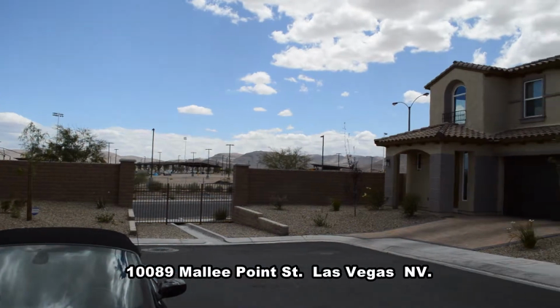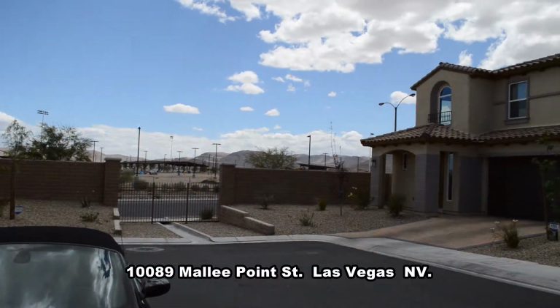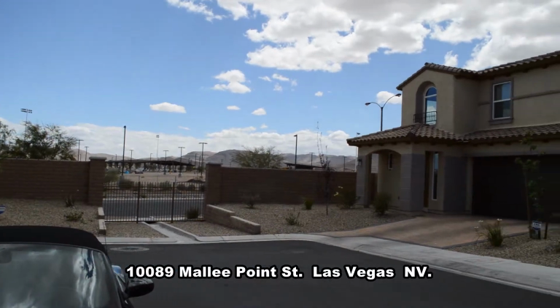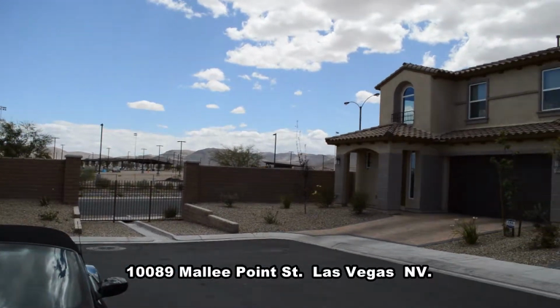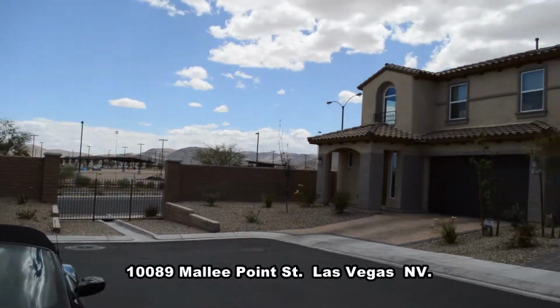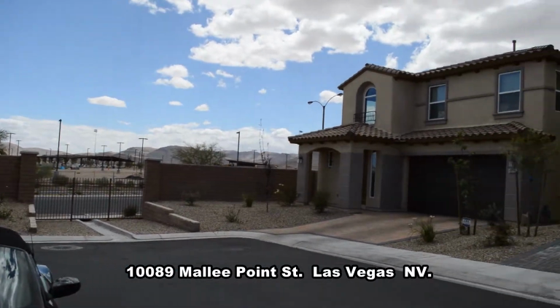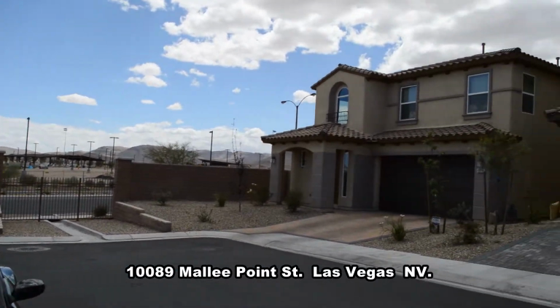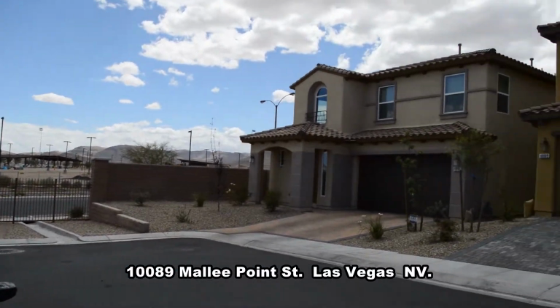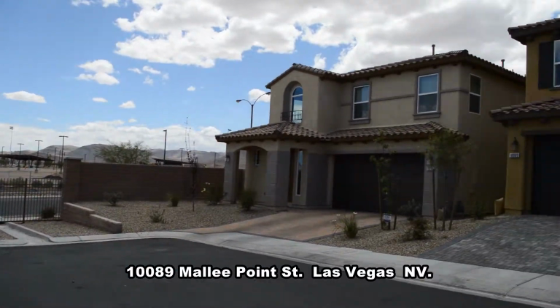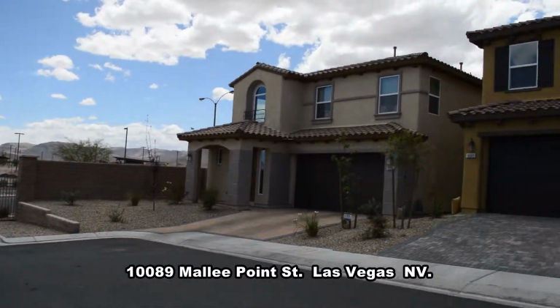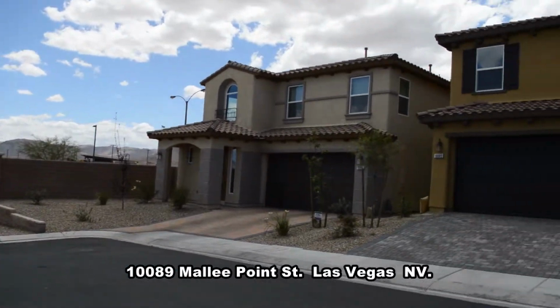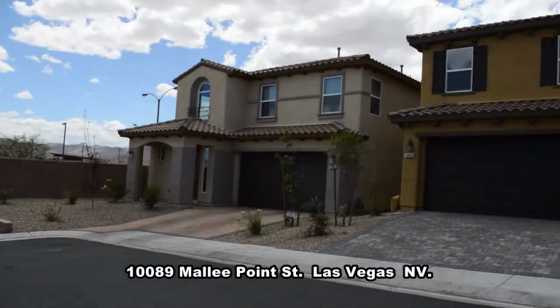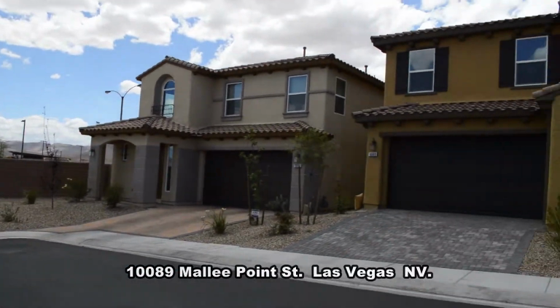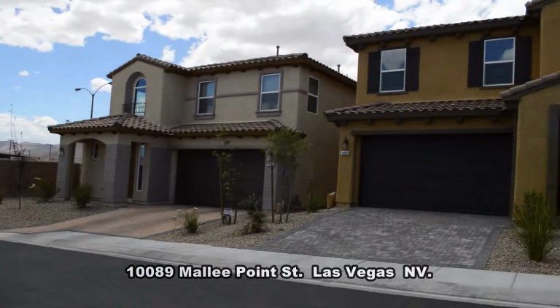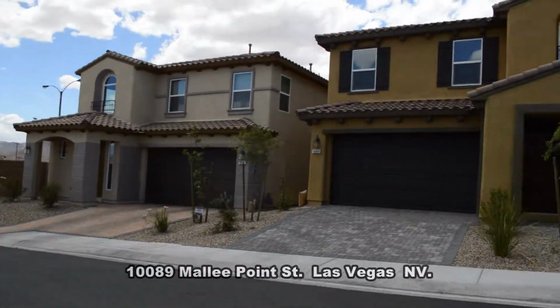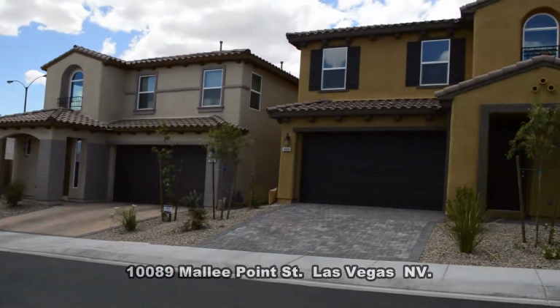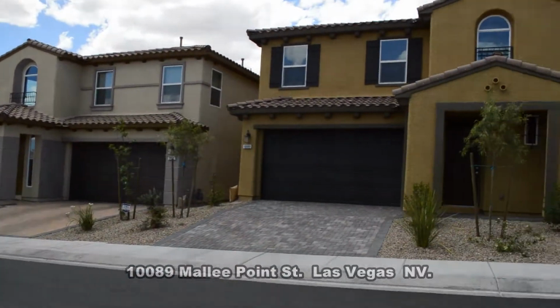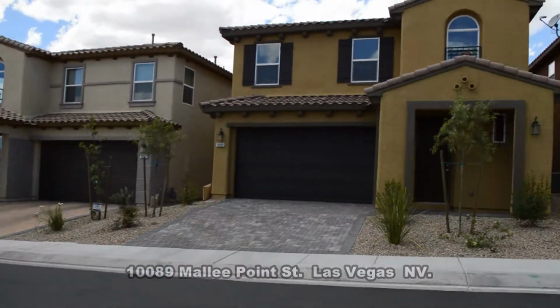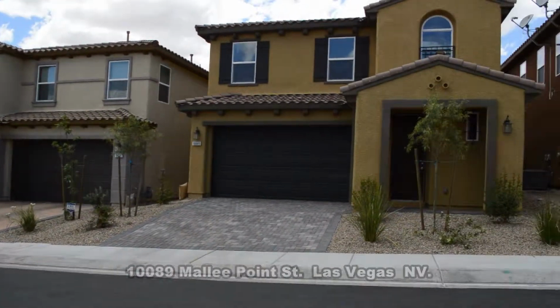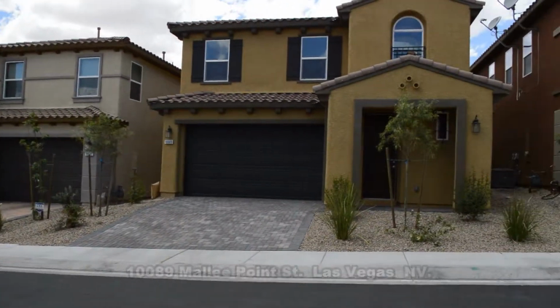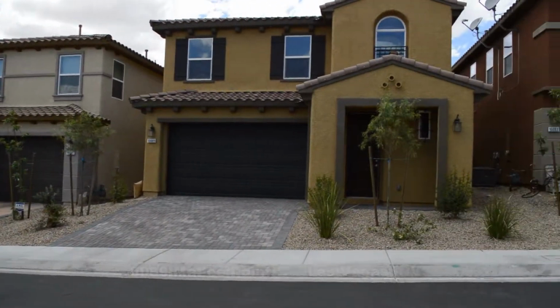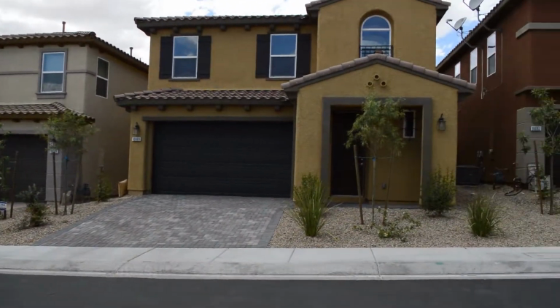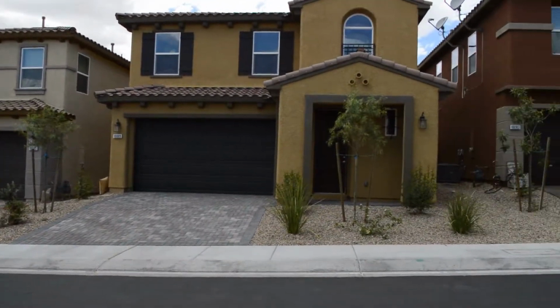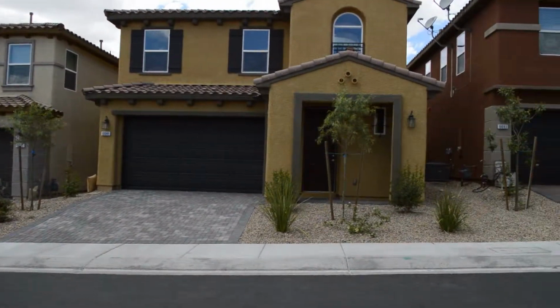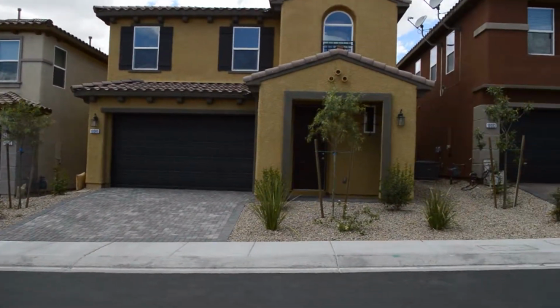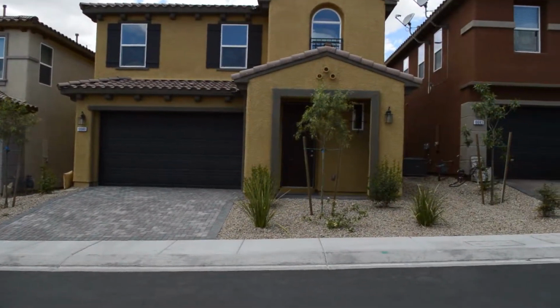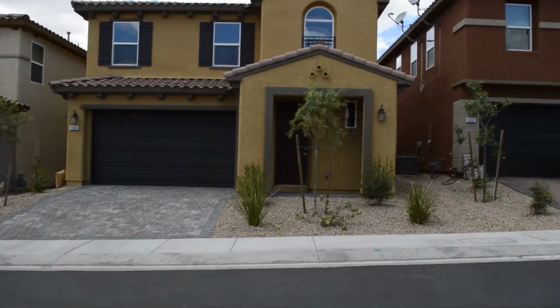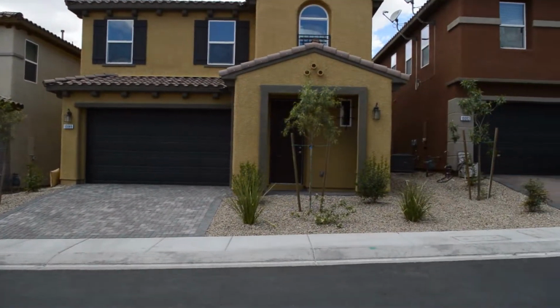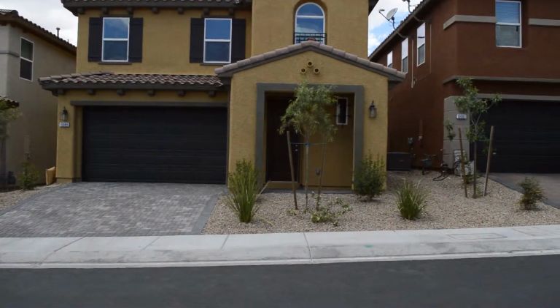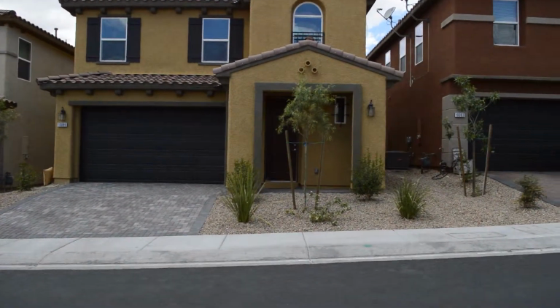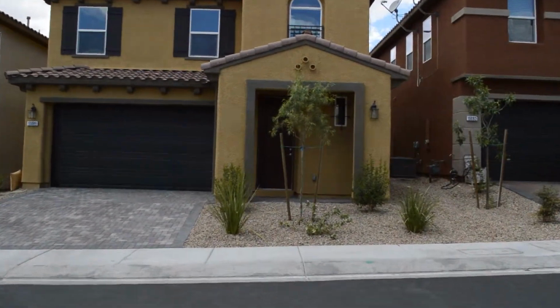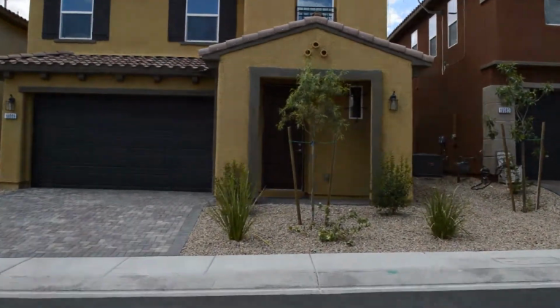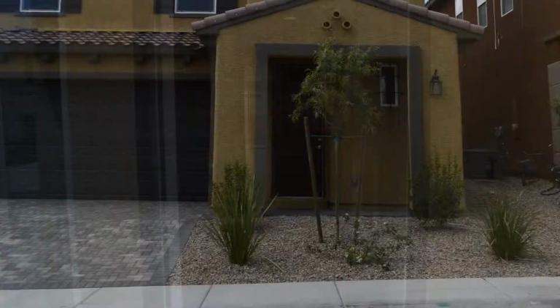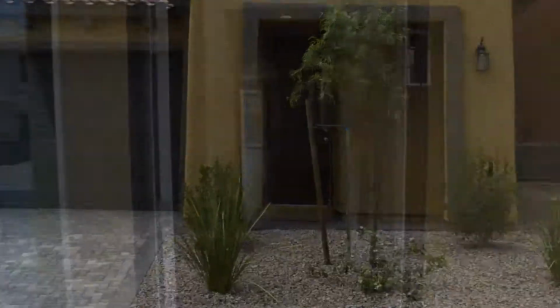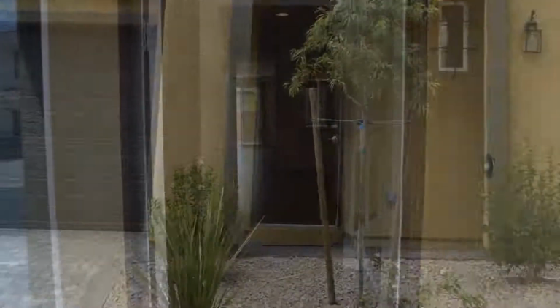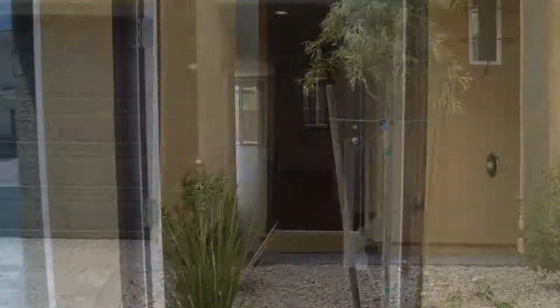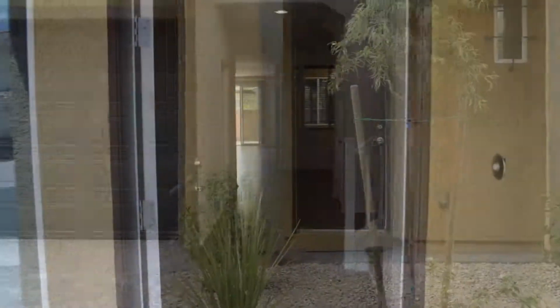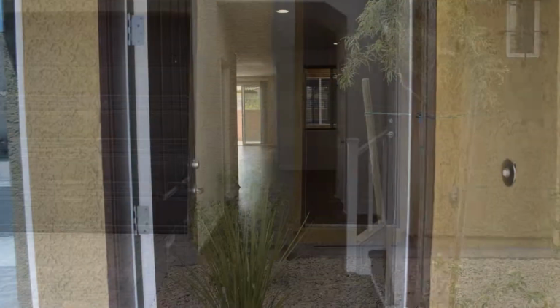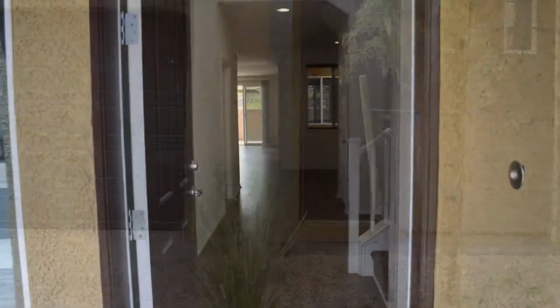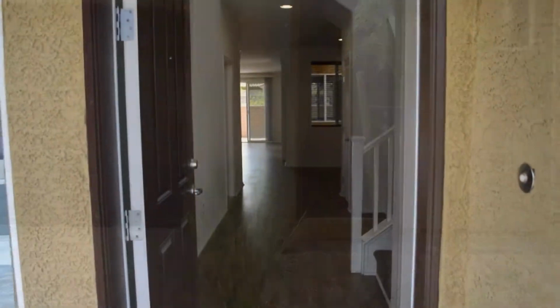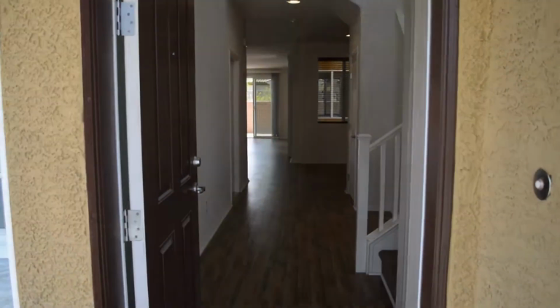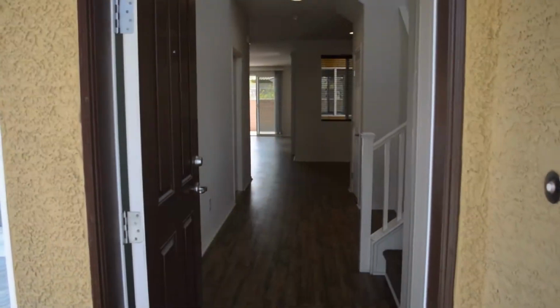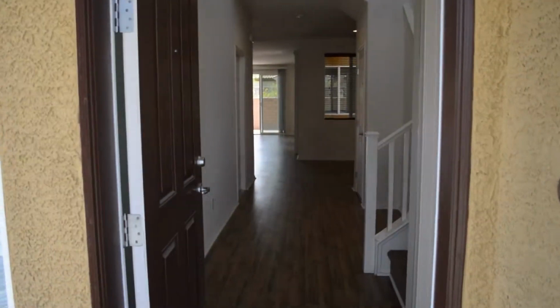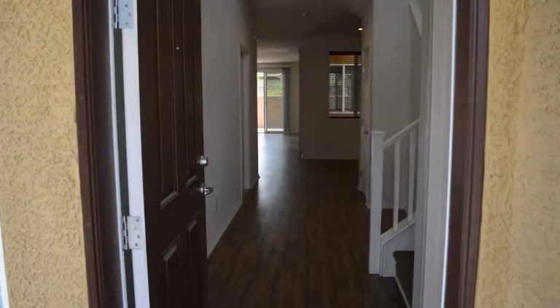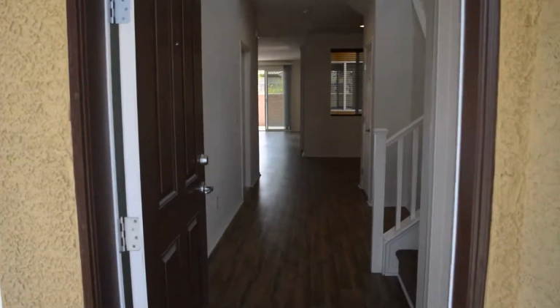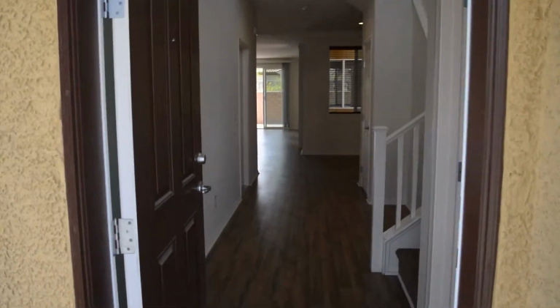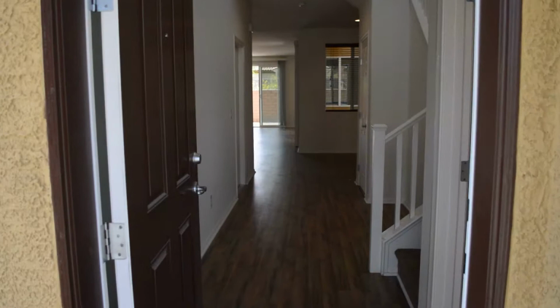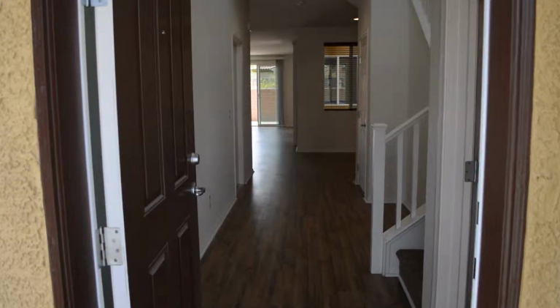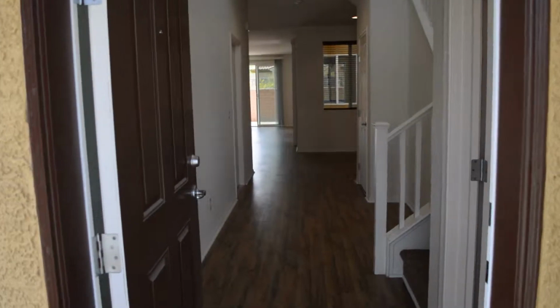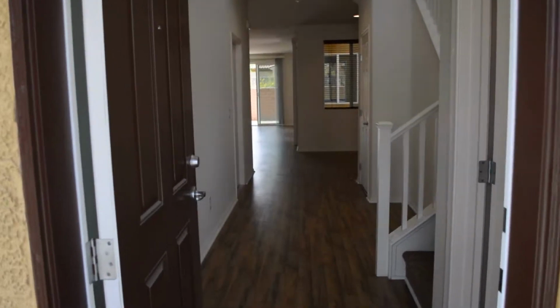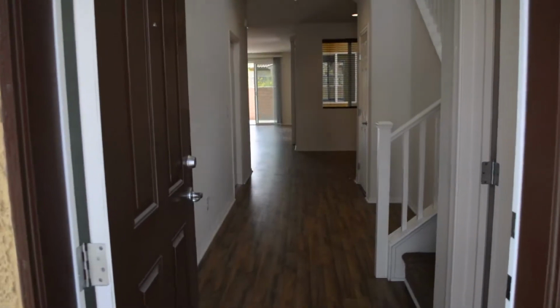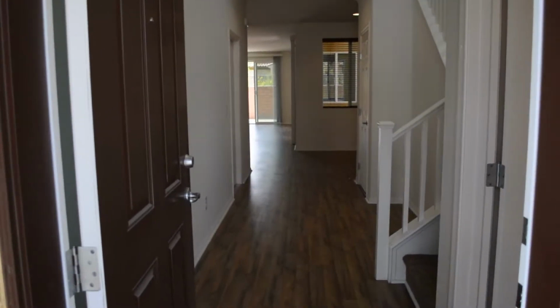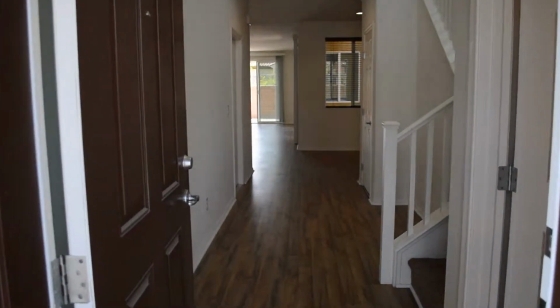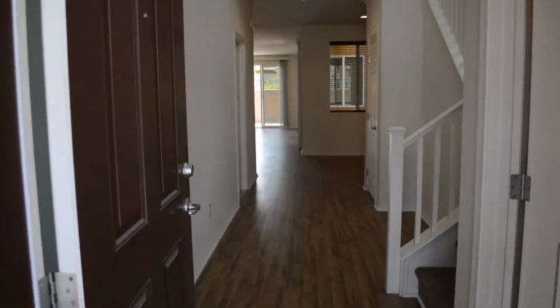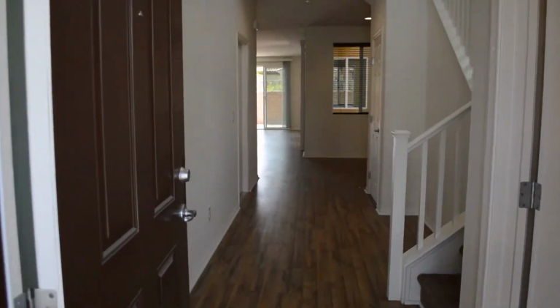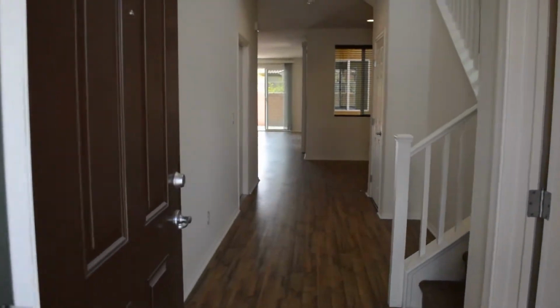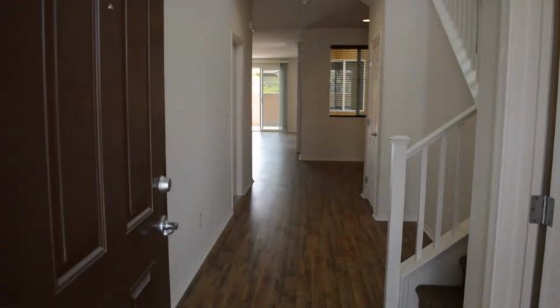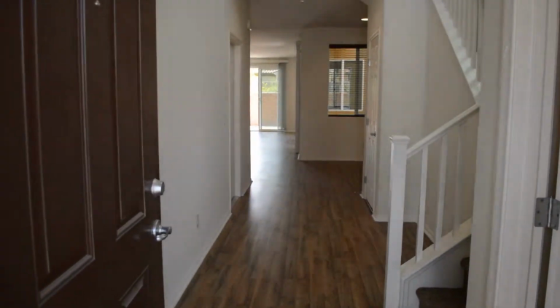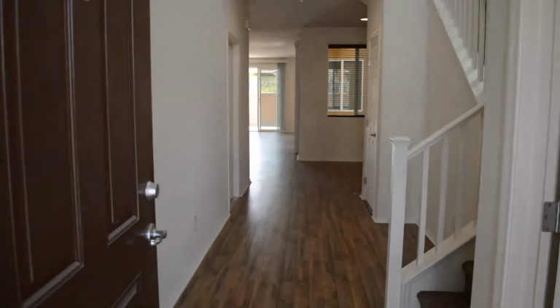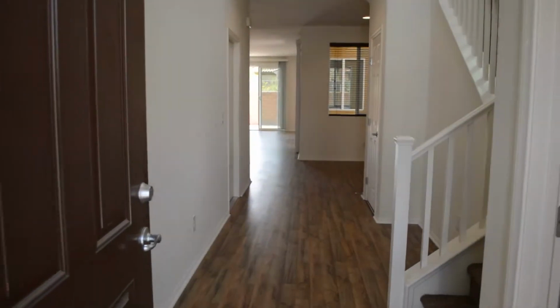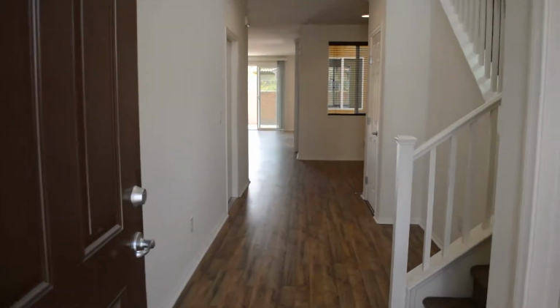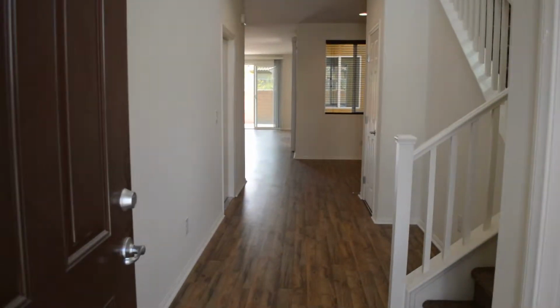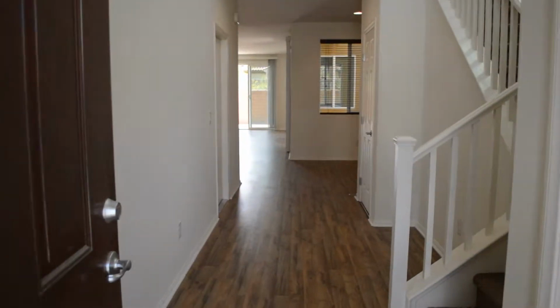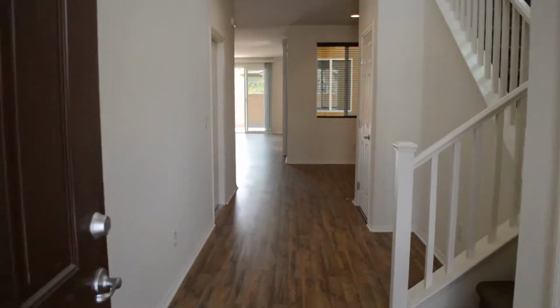The home features a great room with wood laminate flooring, four bedrooms, two and a half bathrooms, and an attached two-car garage.